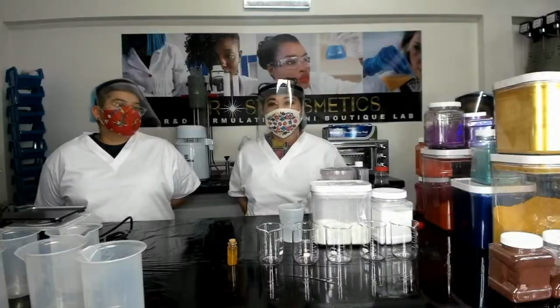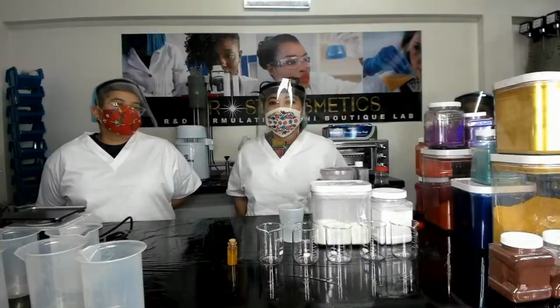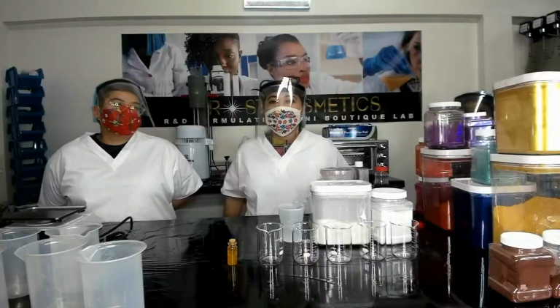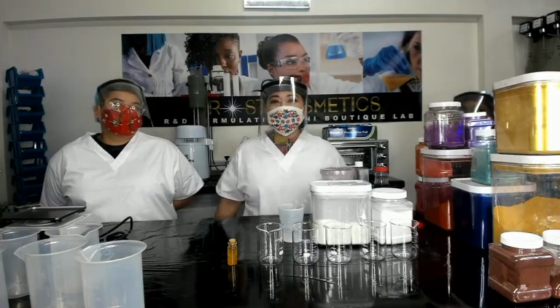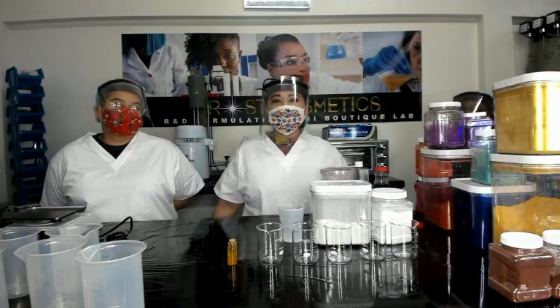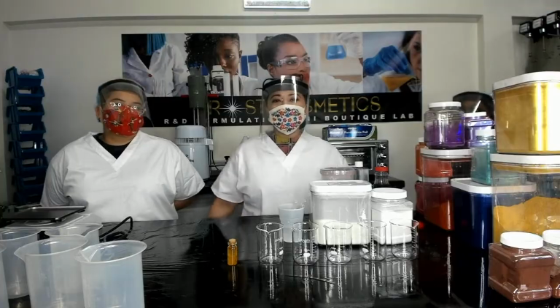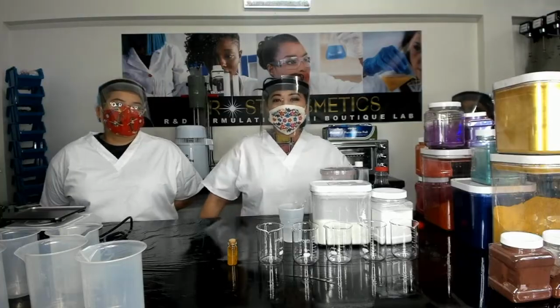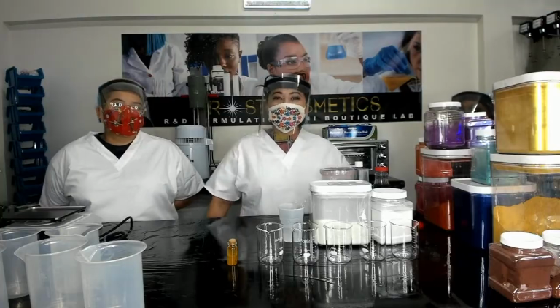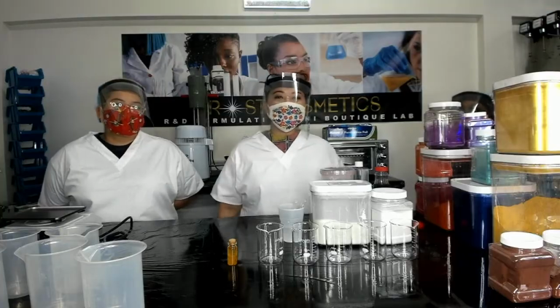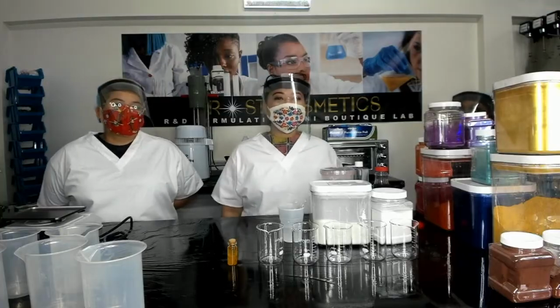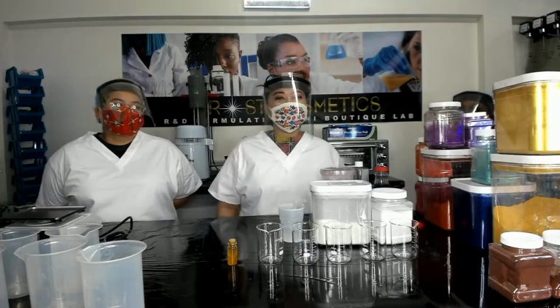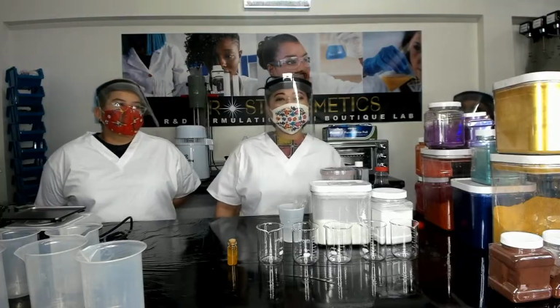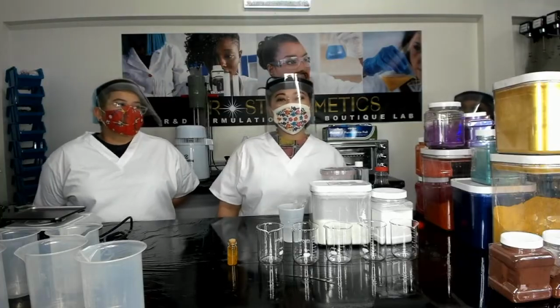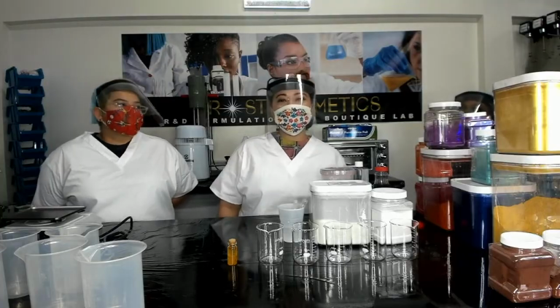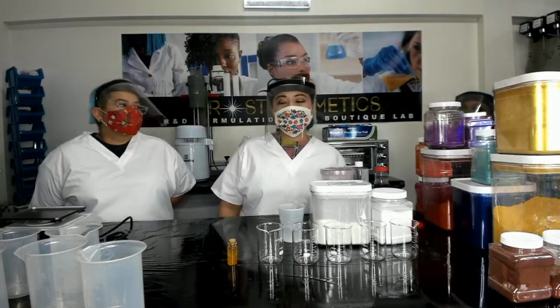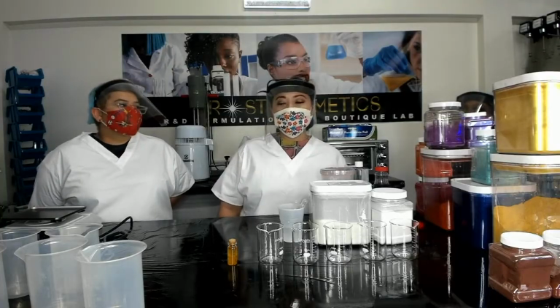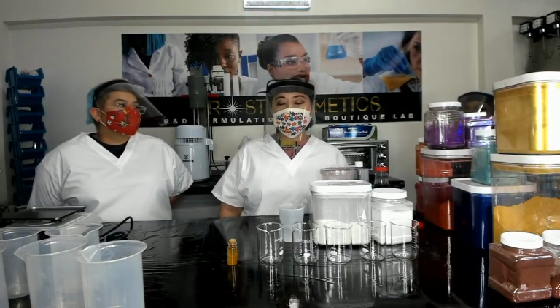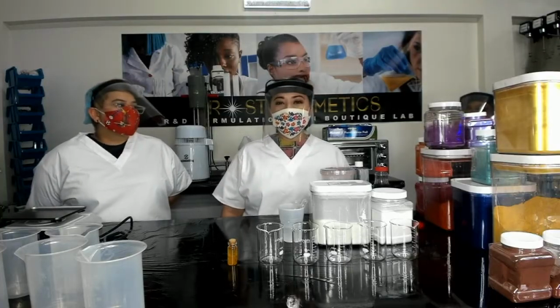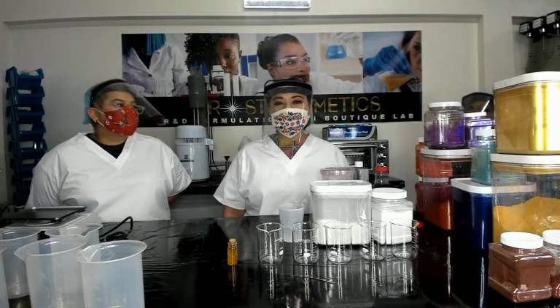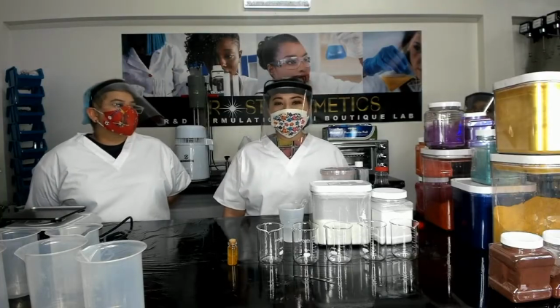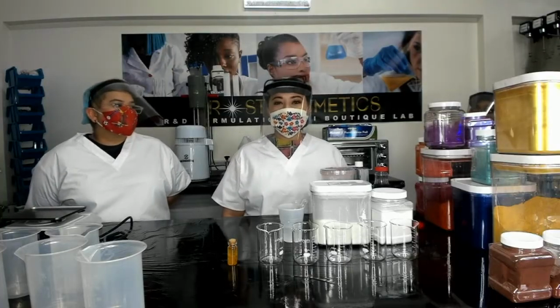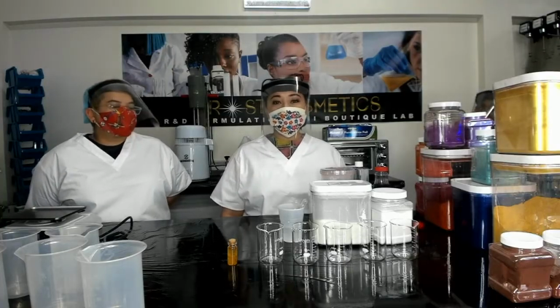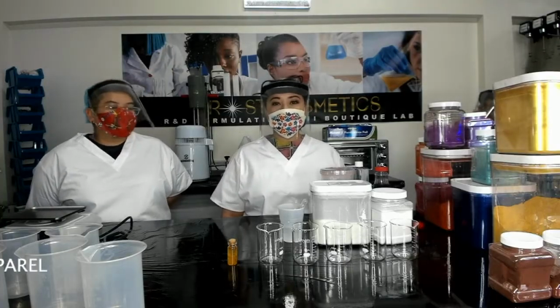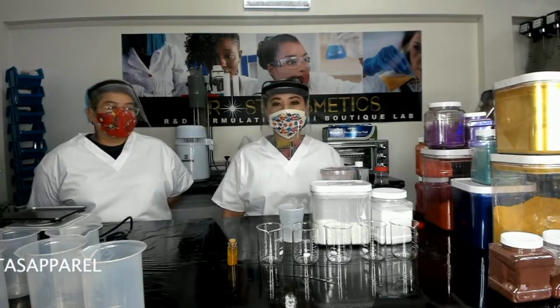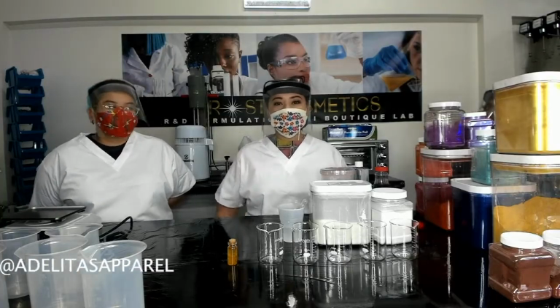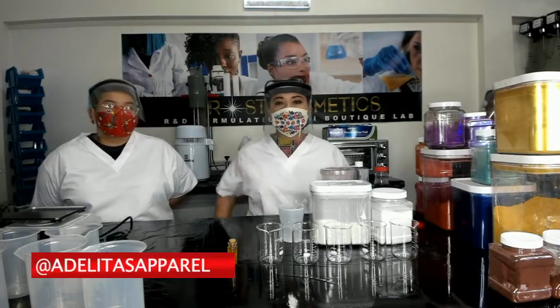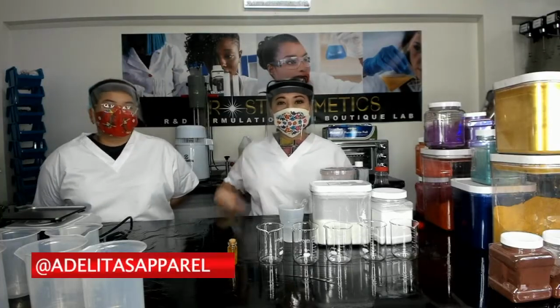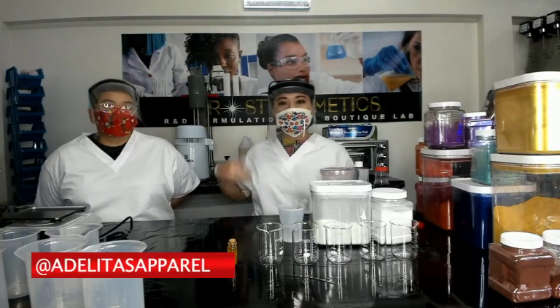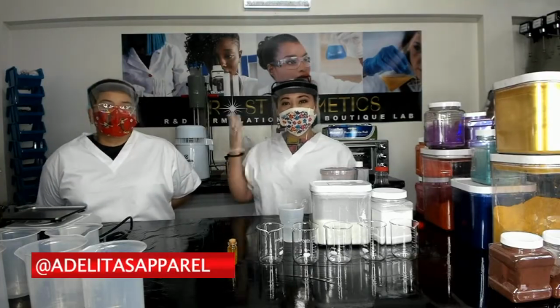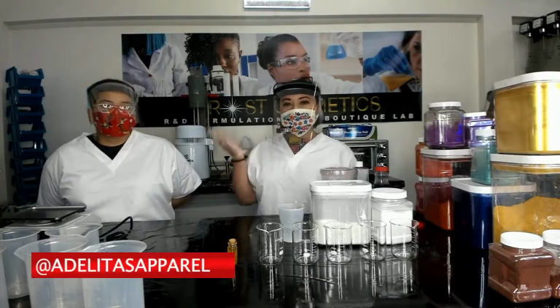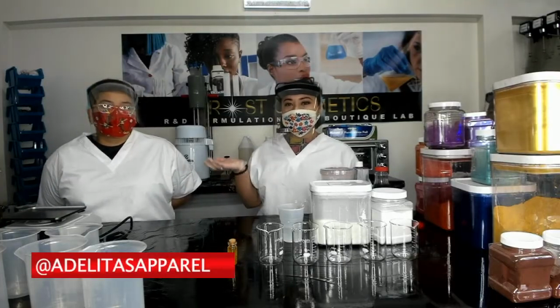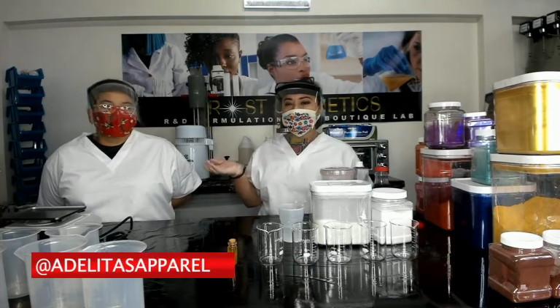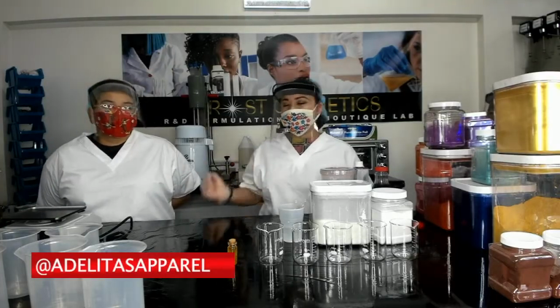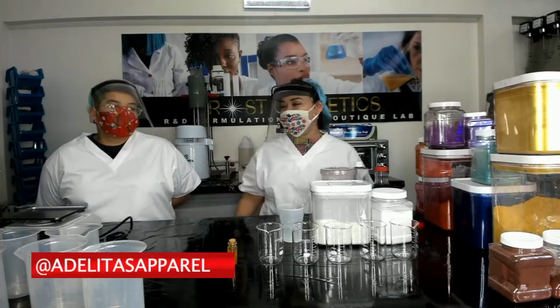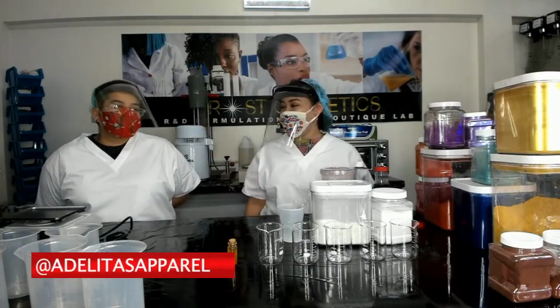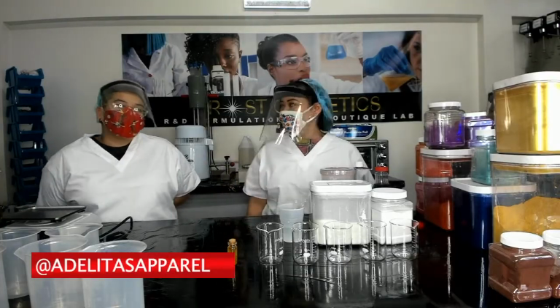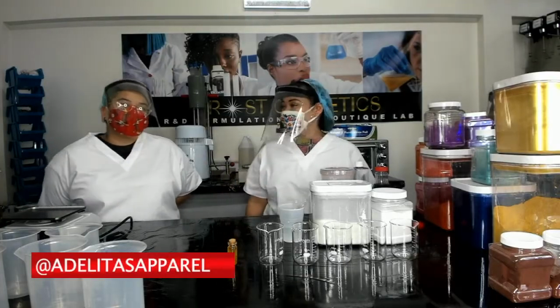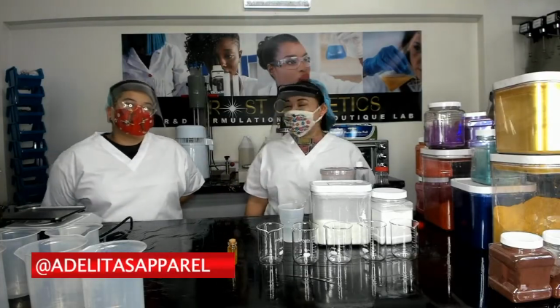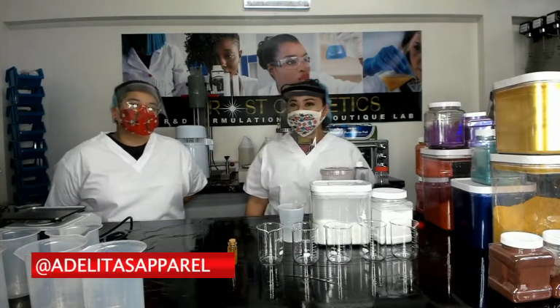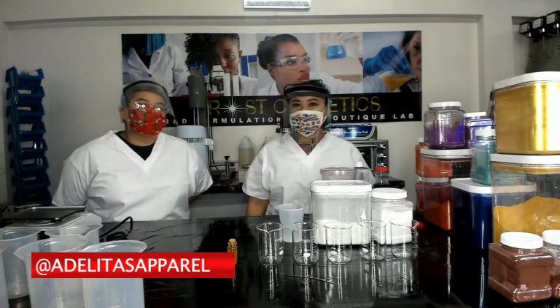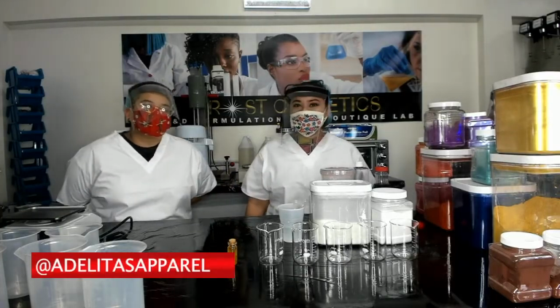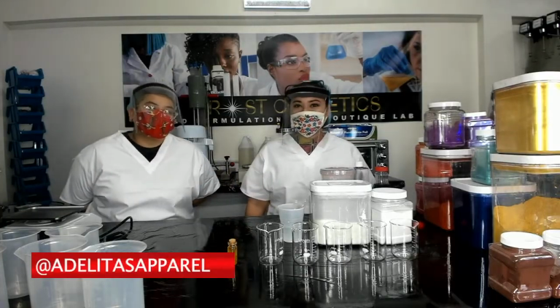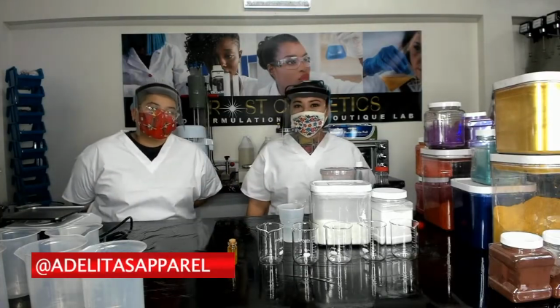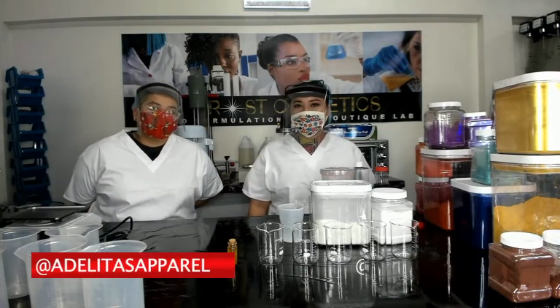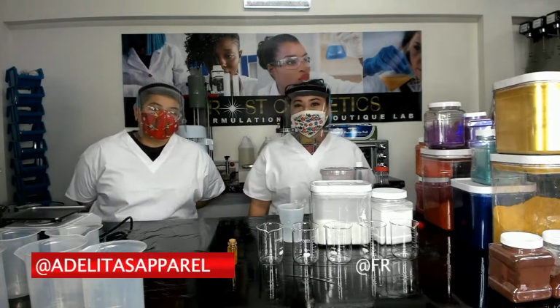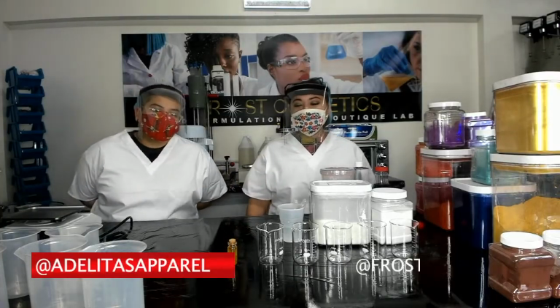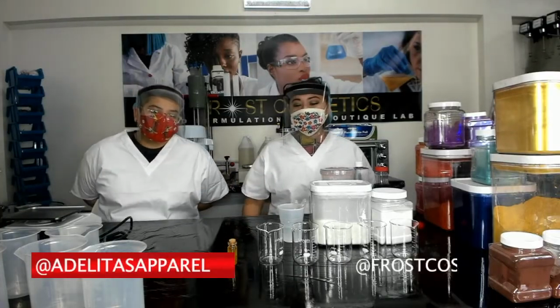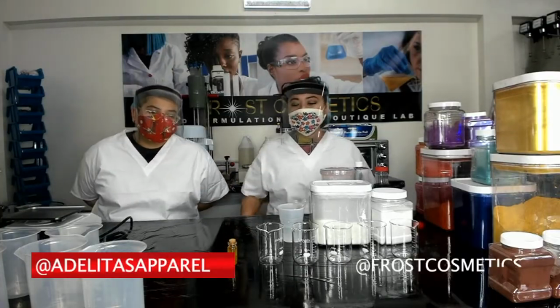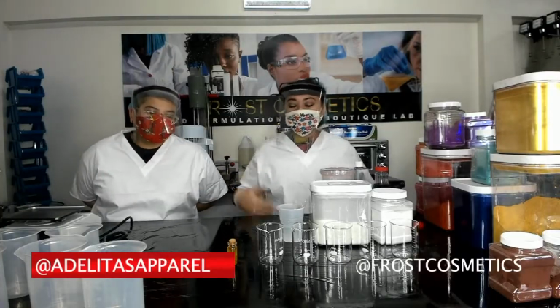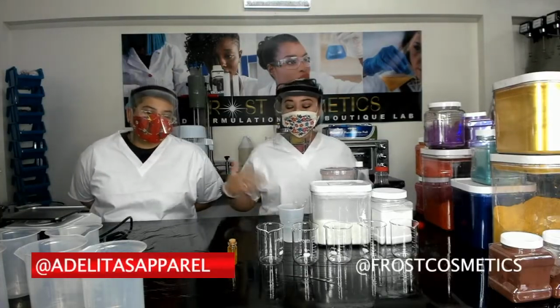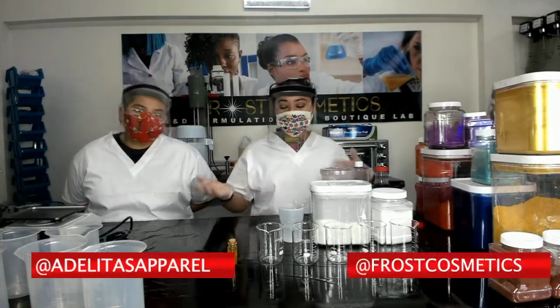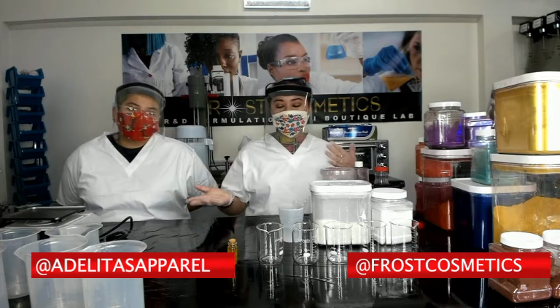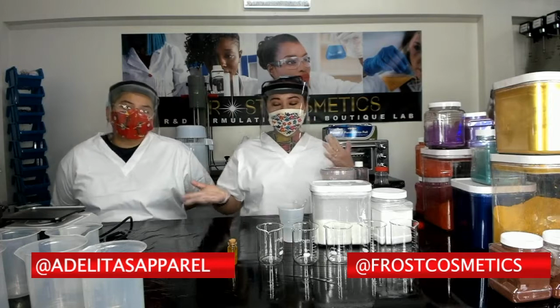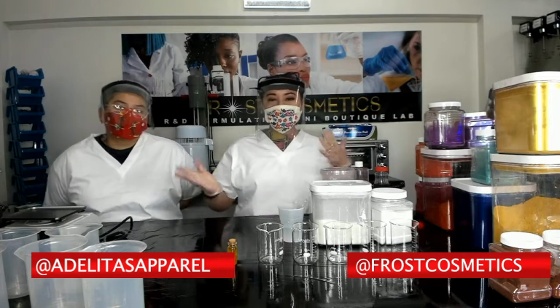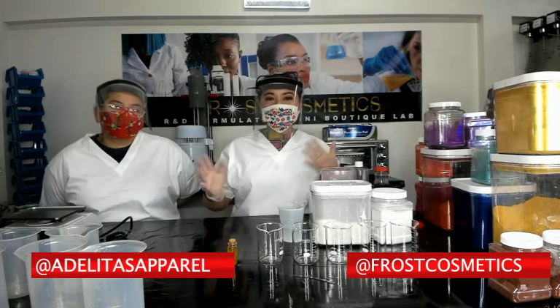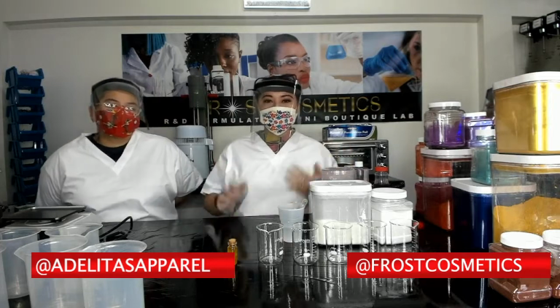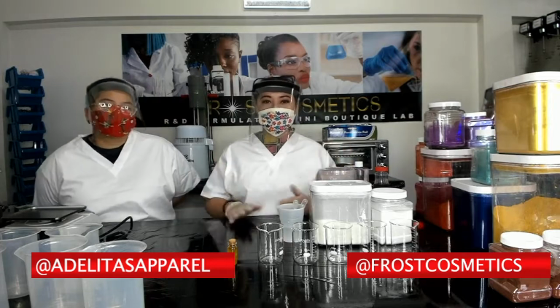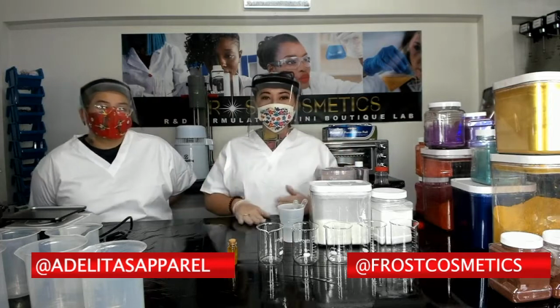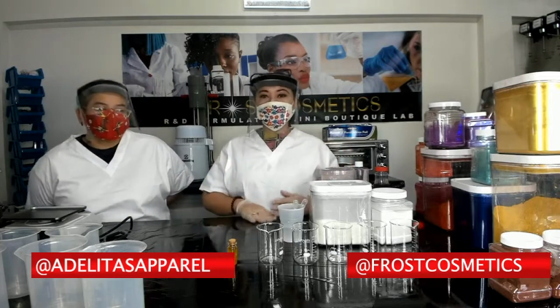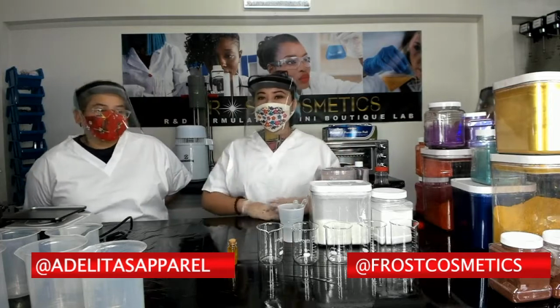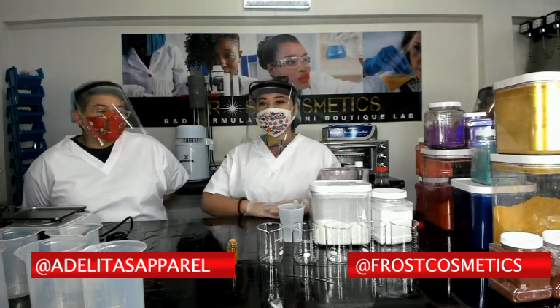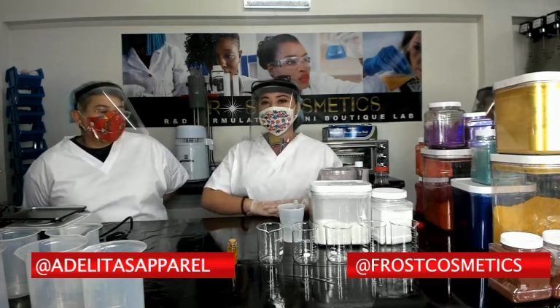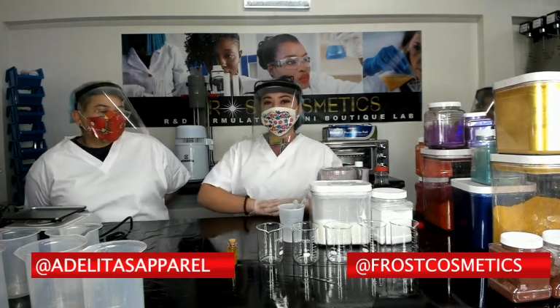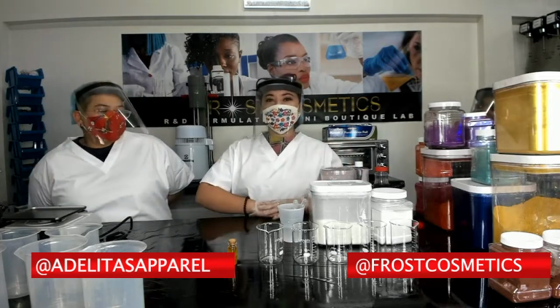Hi, we're Adalitas from Adalitas Apparel. My name is Dejaira. And my name is Atsiti. And we're here to create some little lipstick.